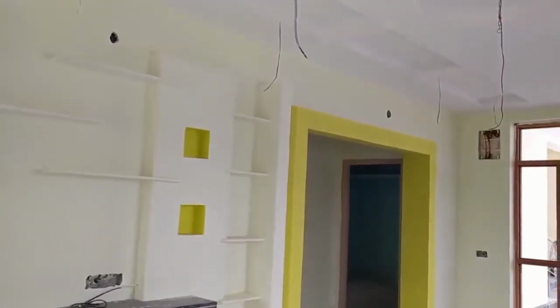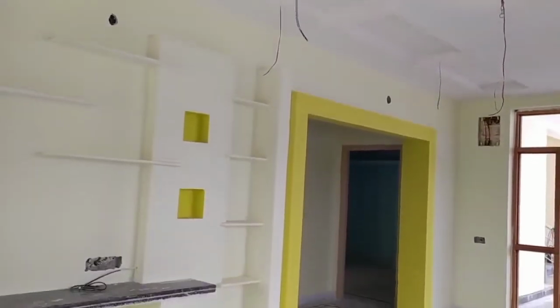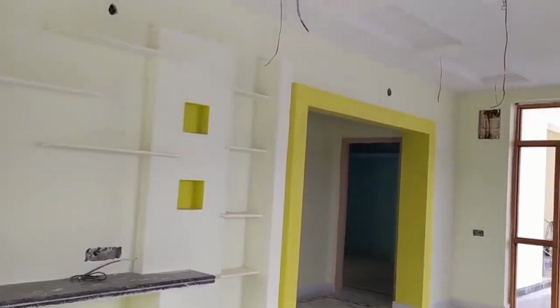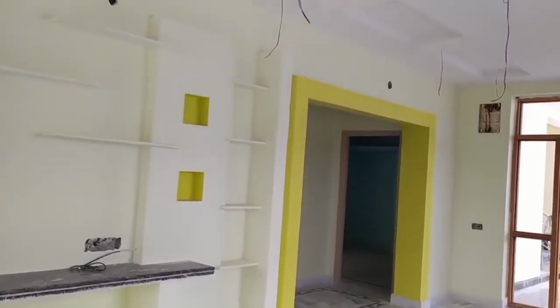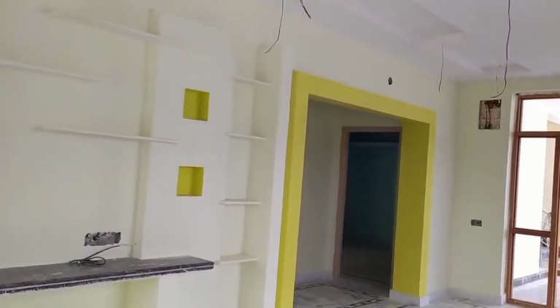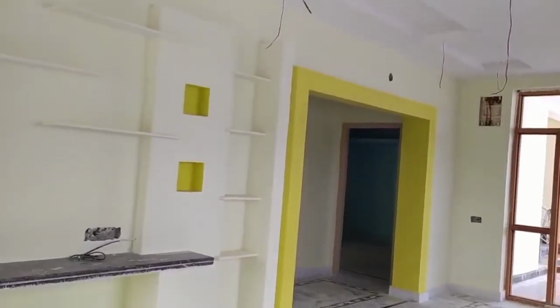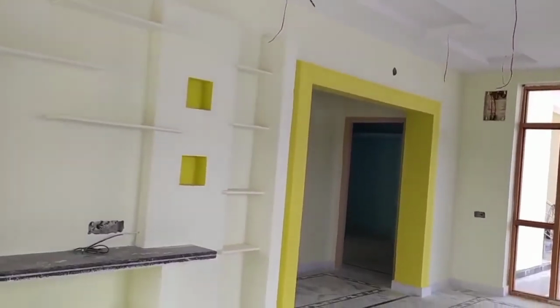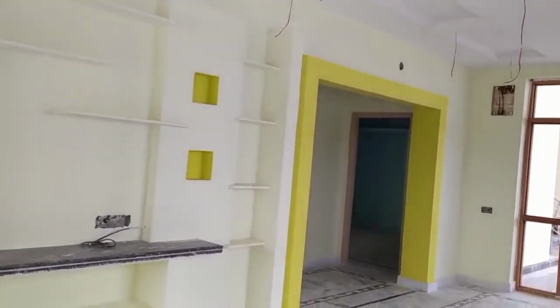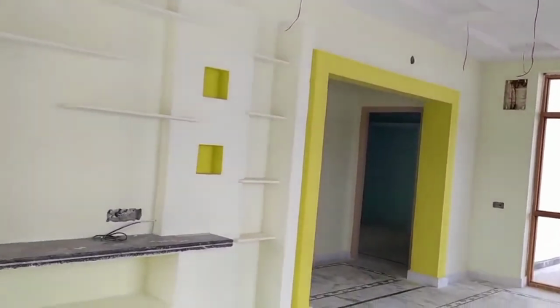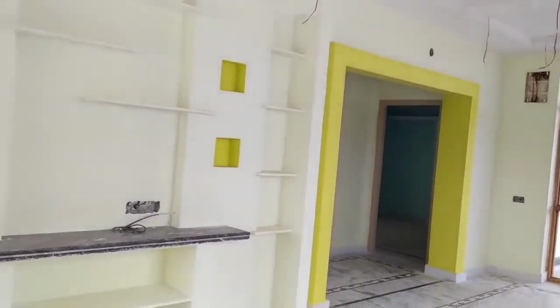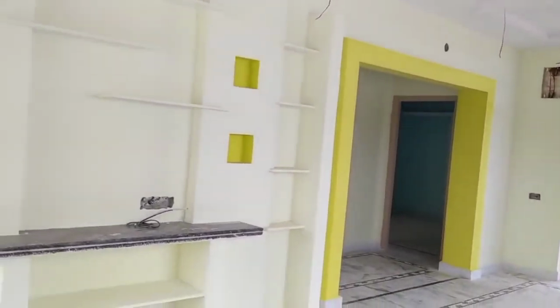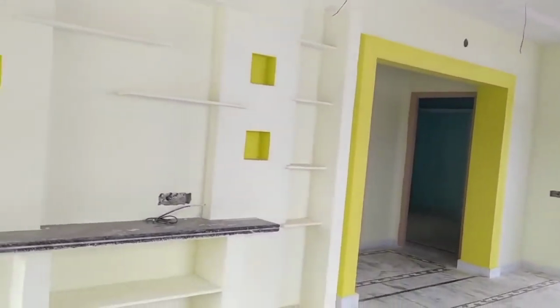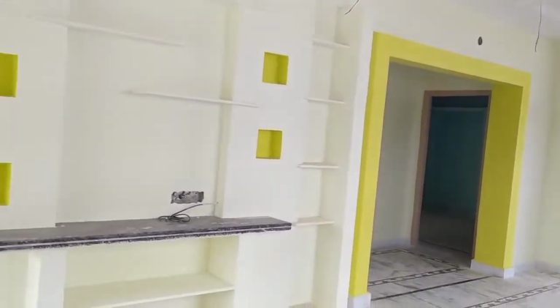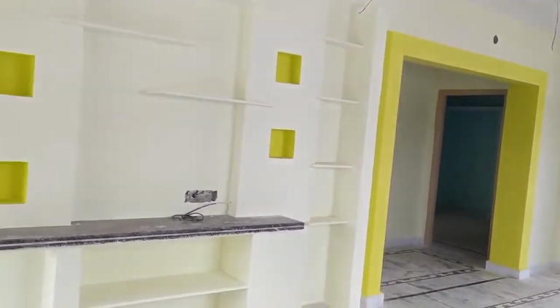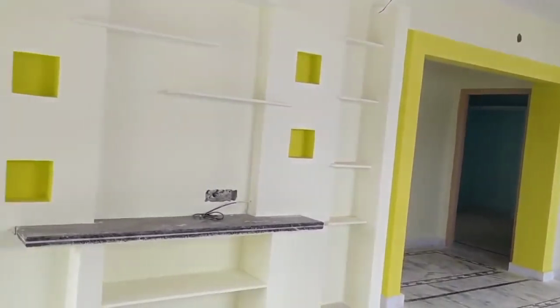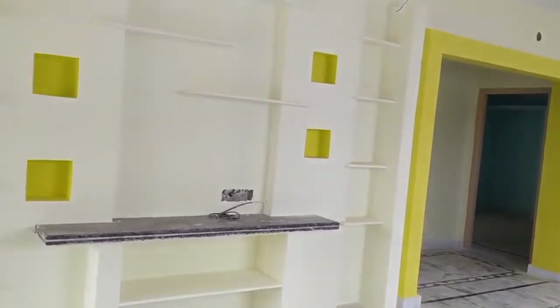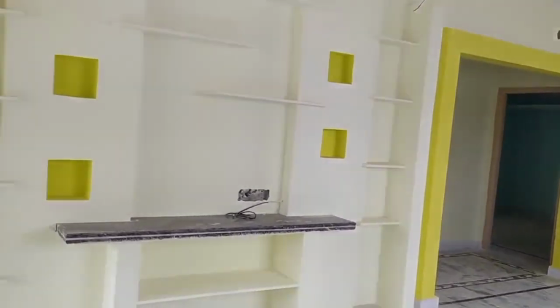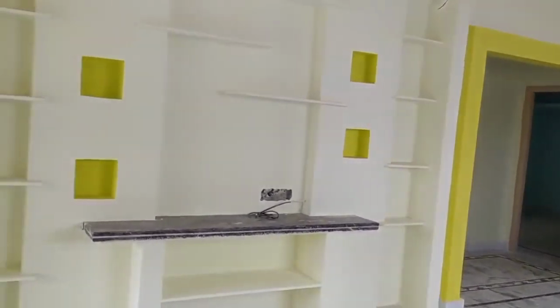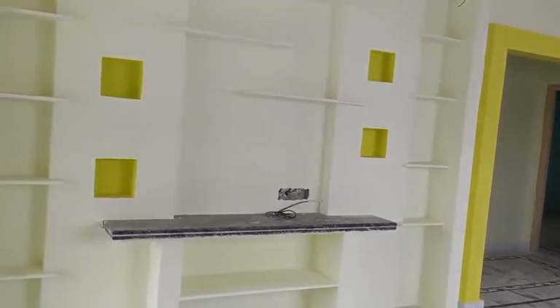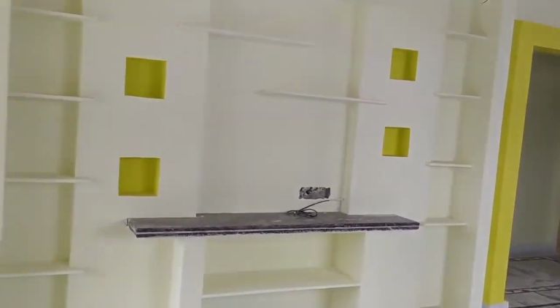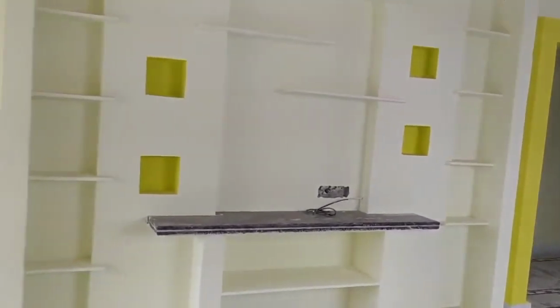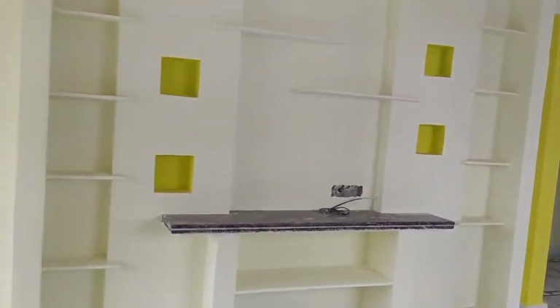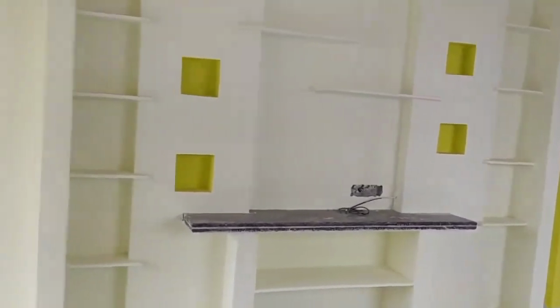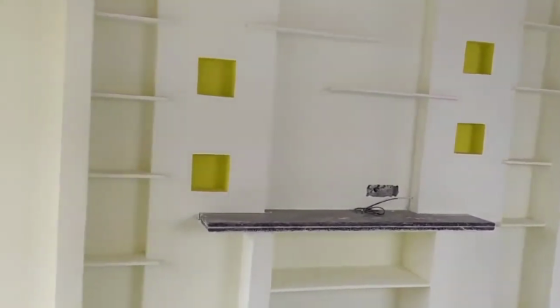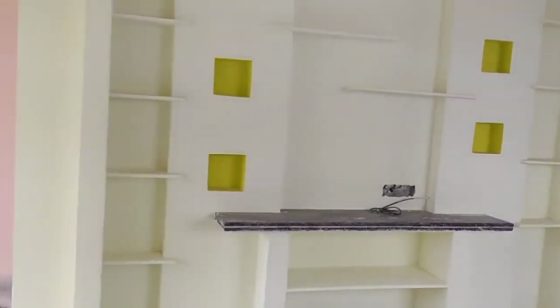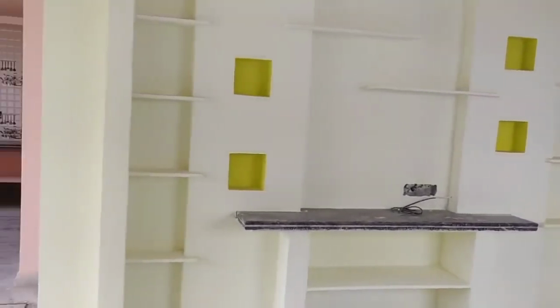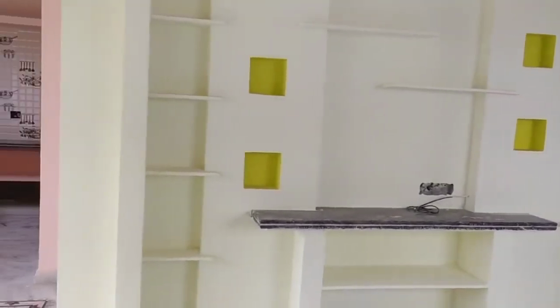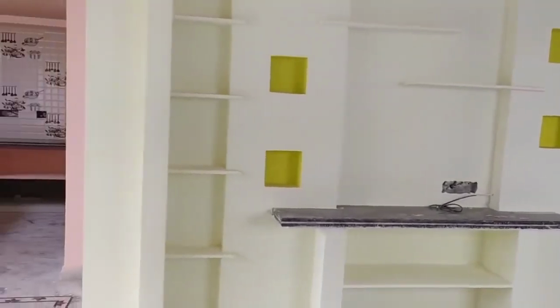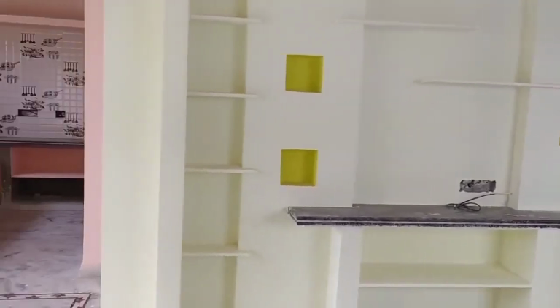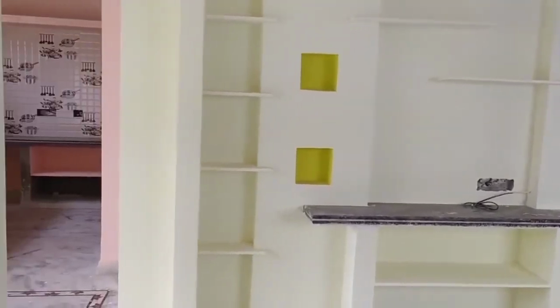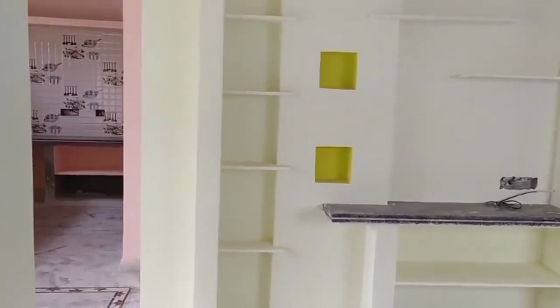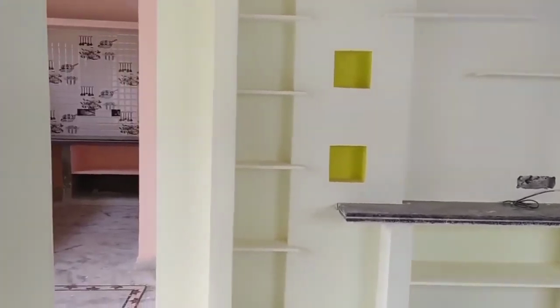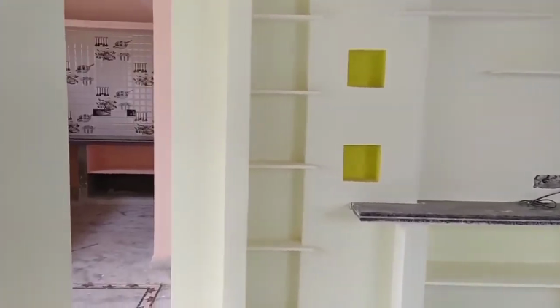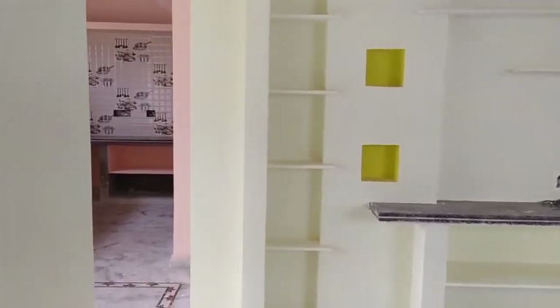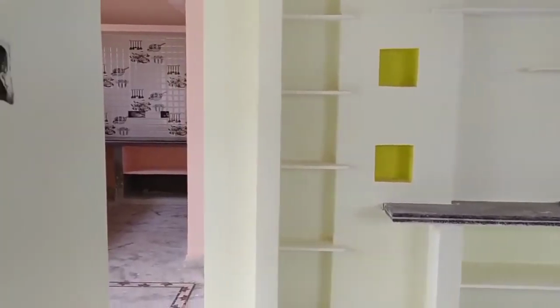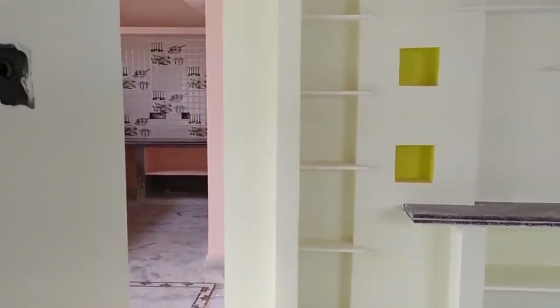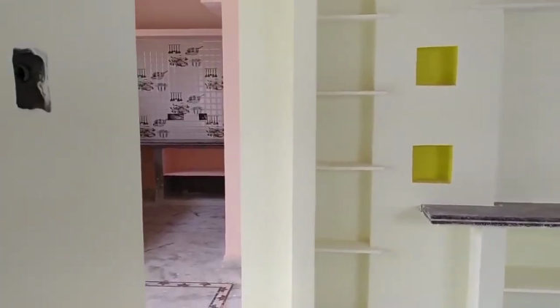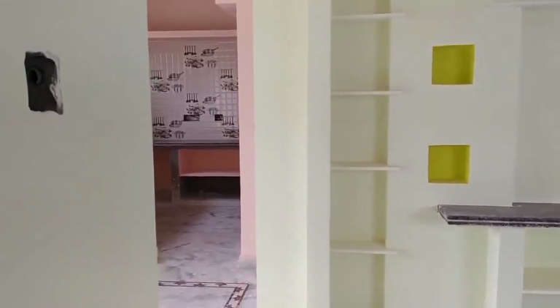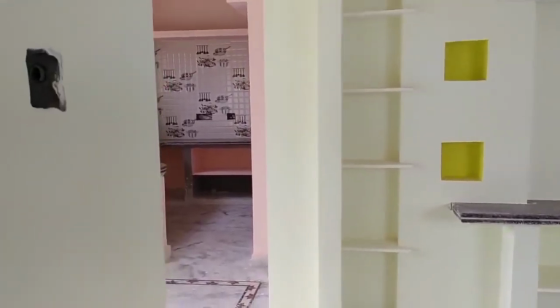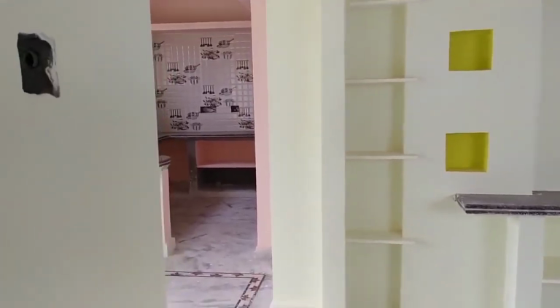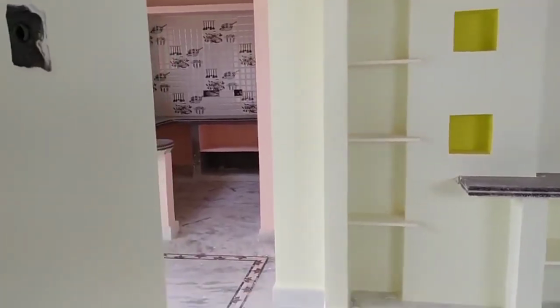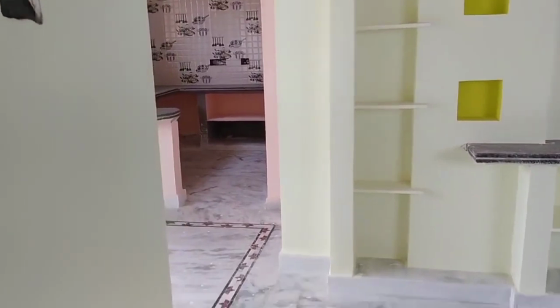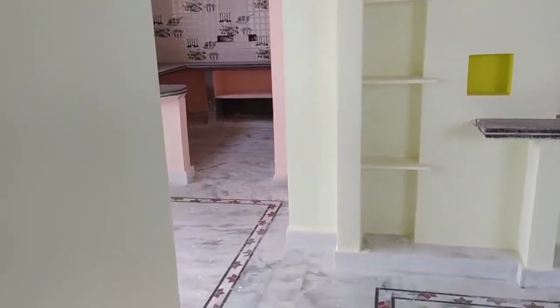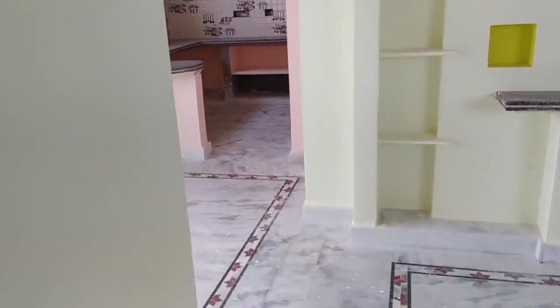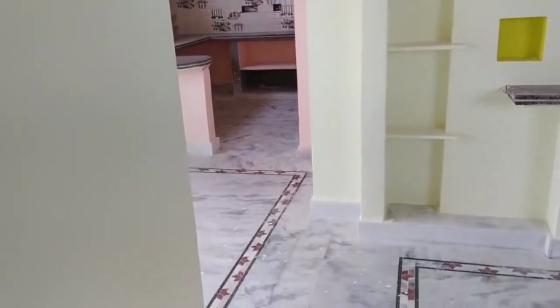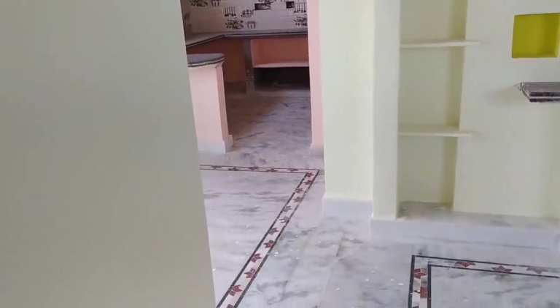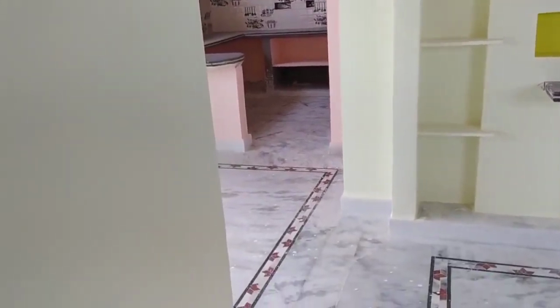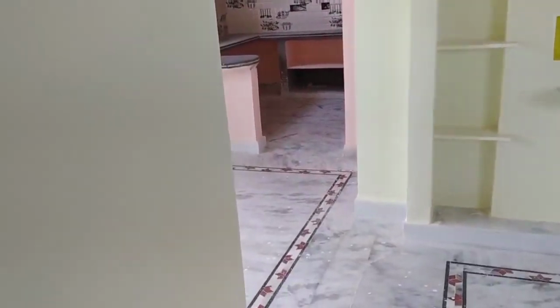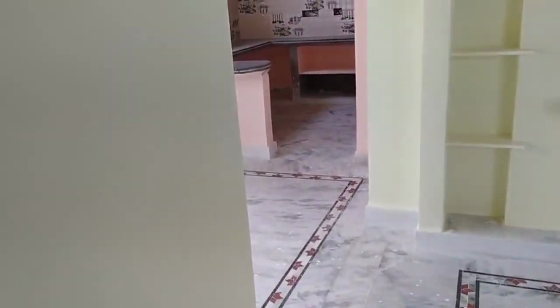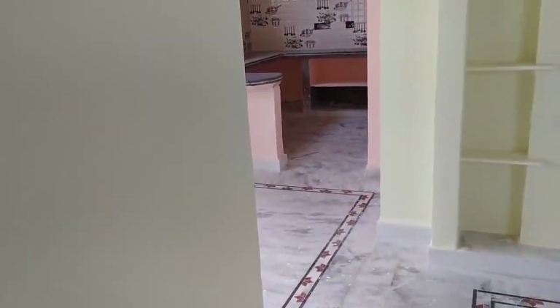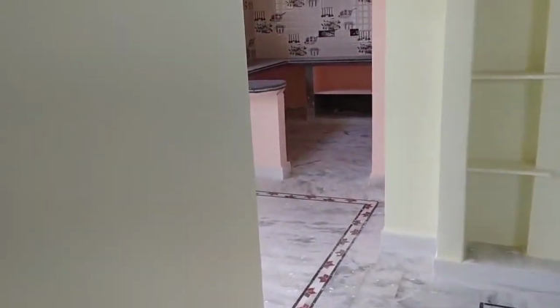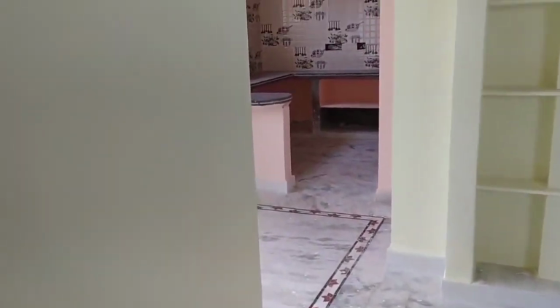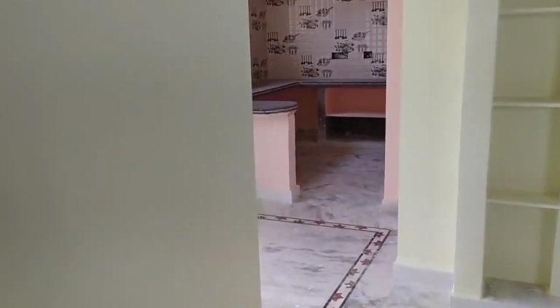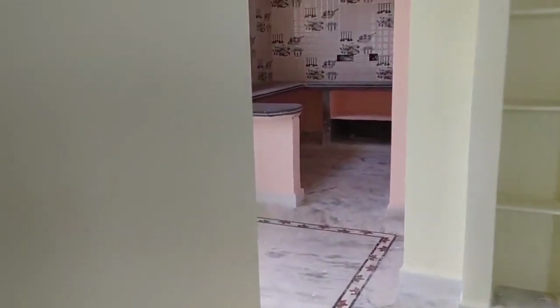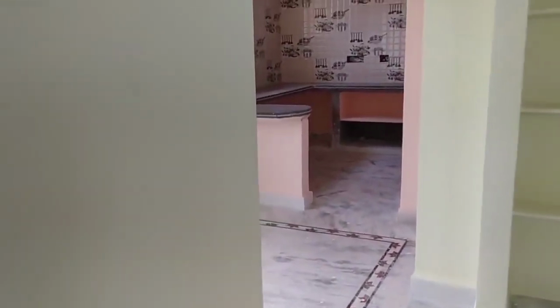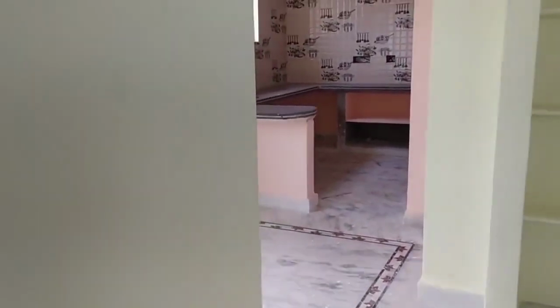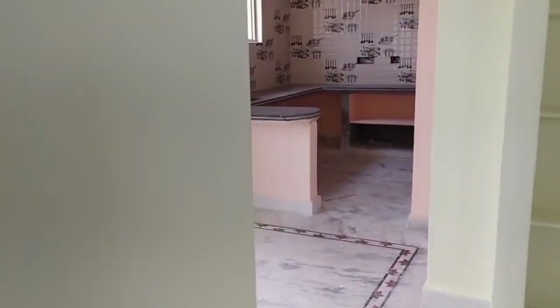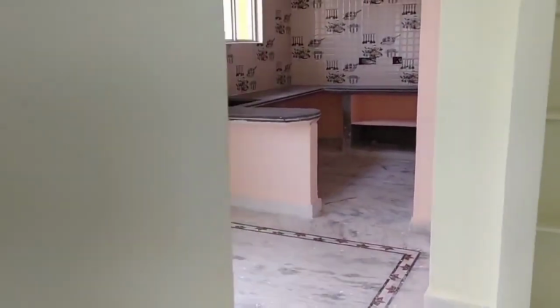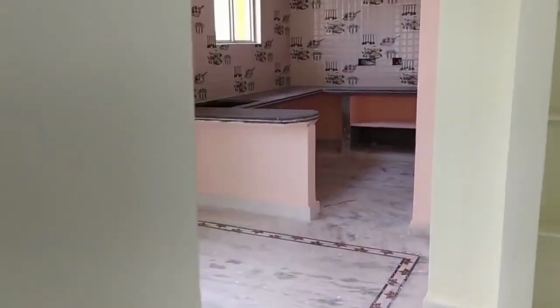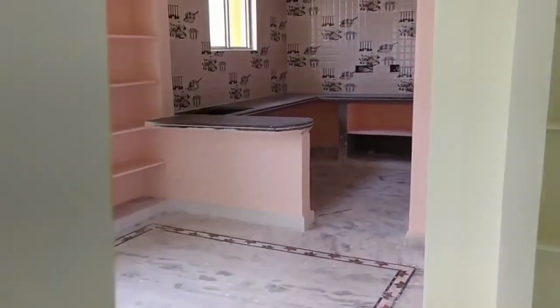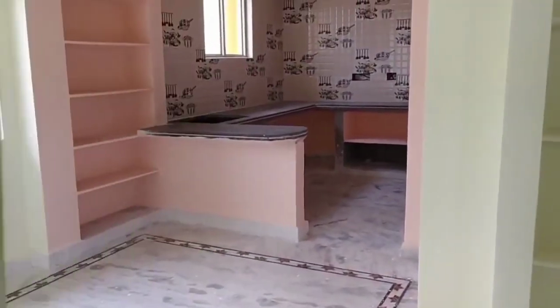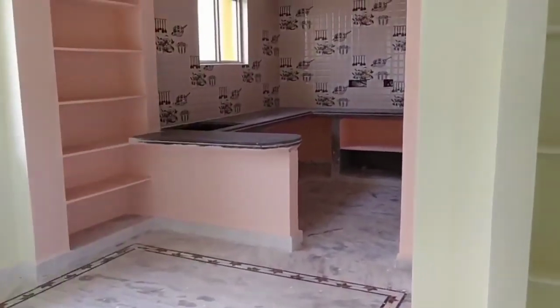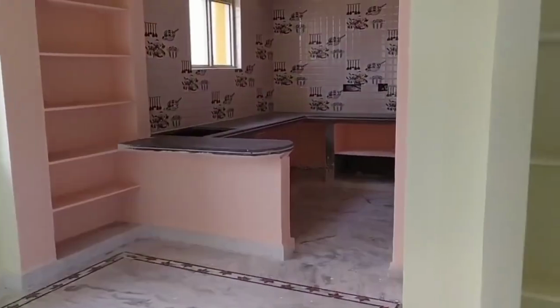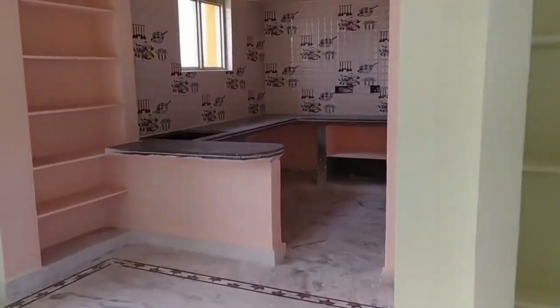This is the hall view. You can change the TV lounge area, the shelves, and also the mirror fitting.